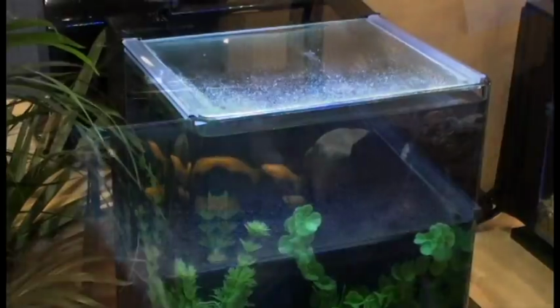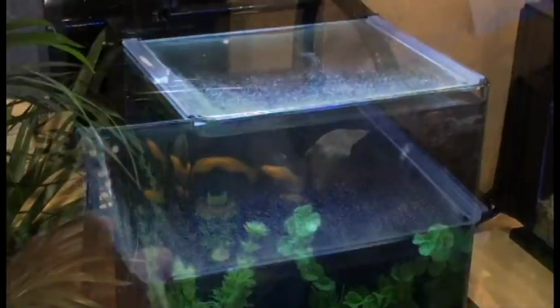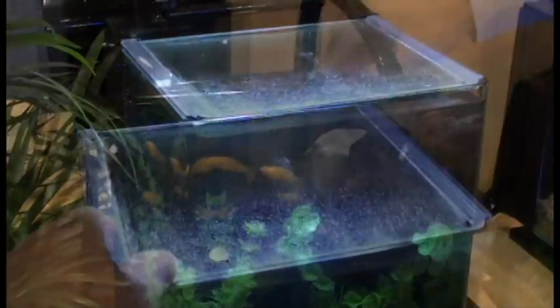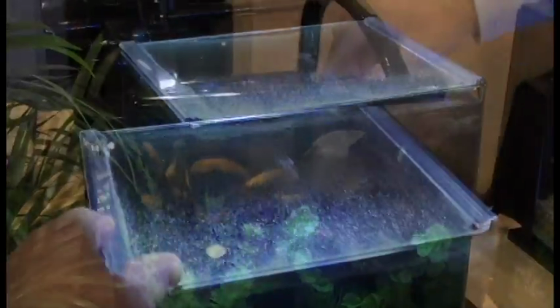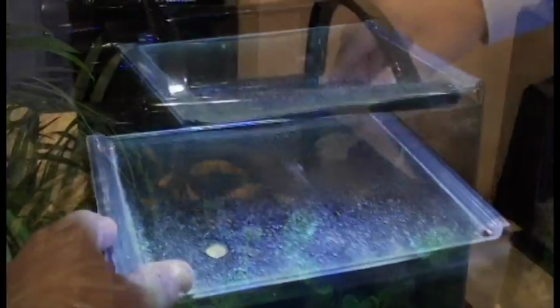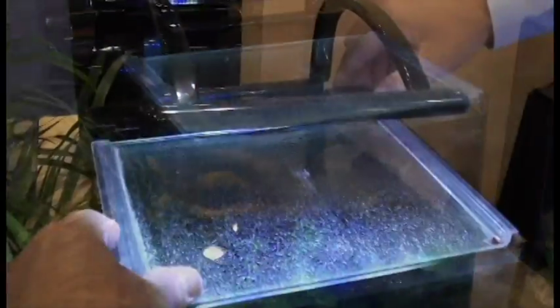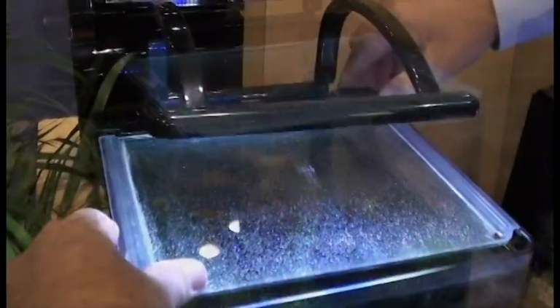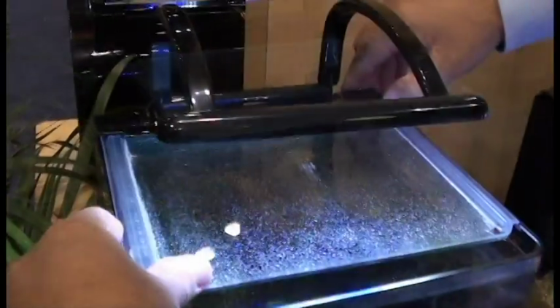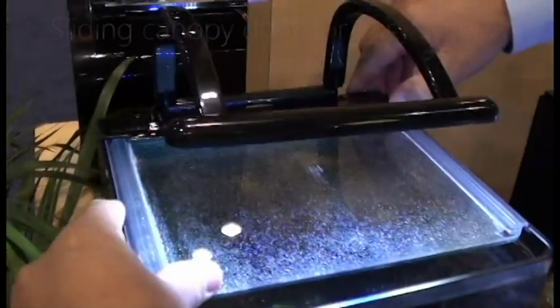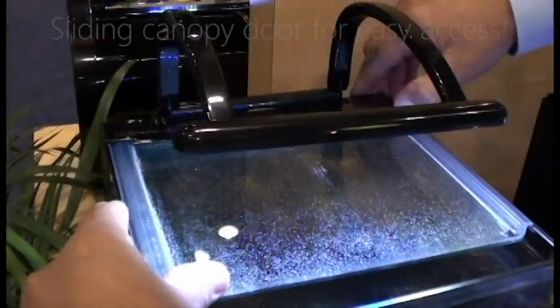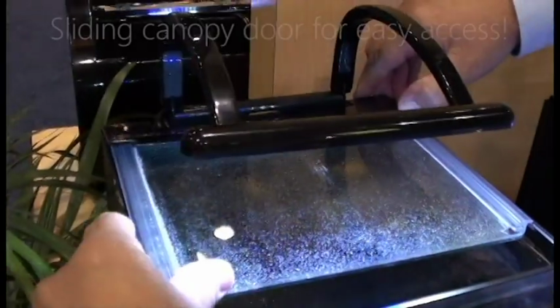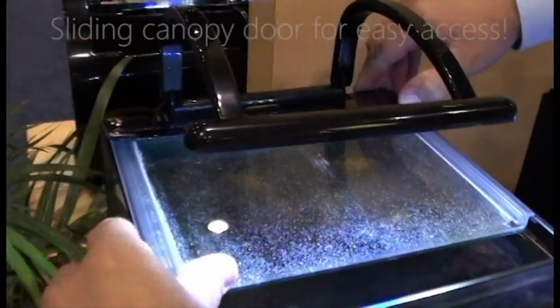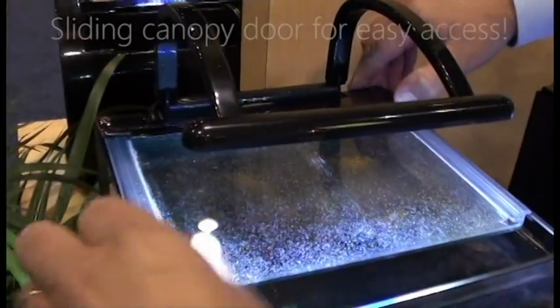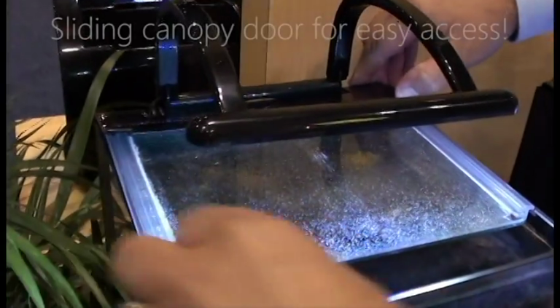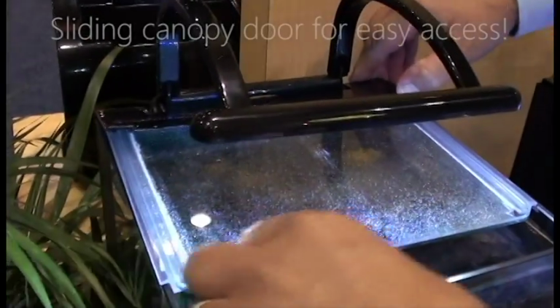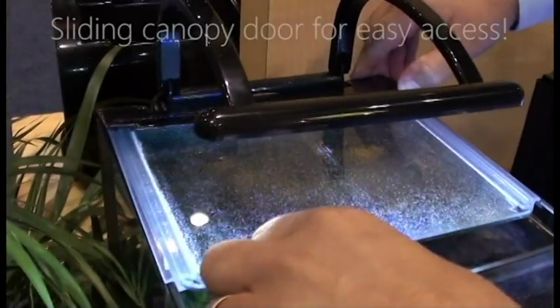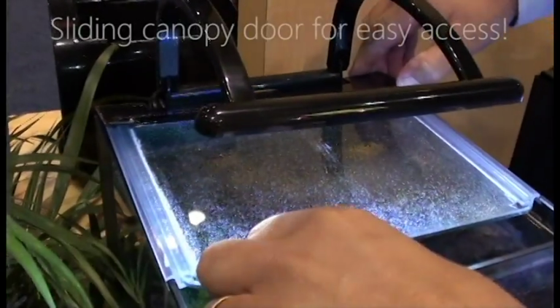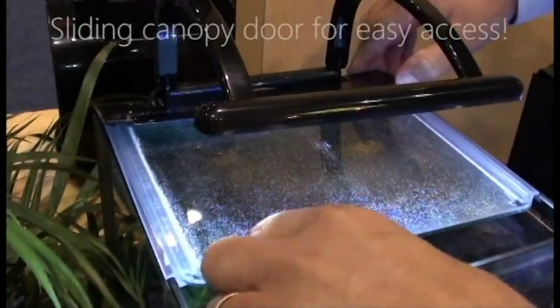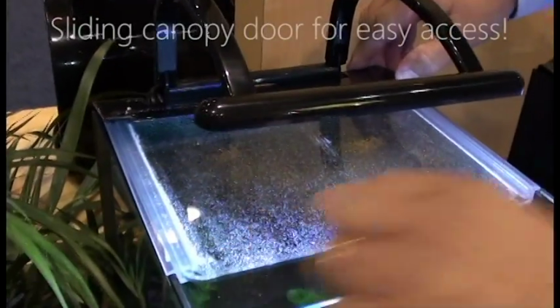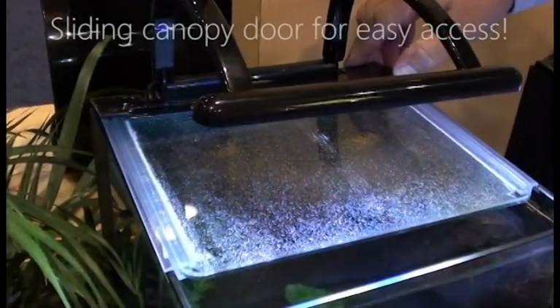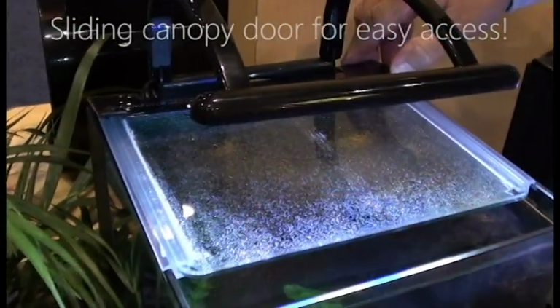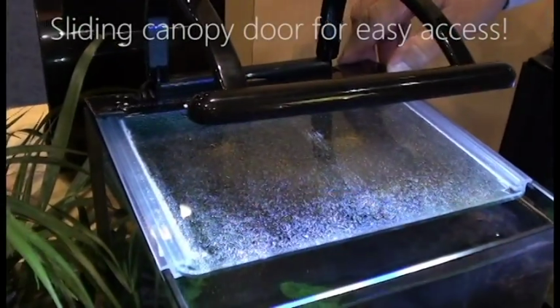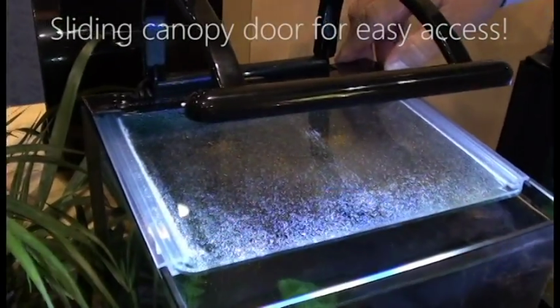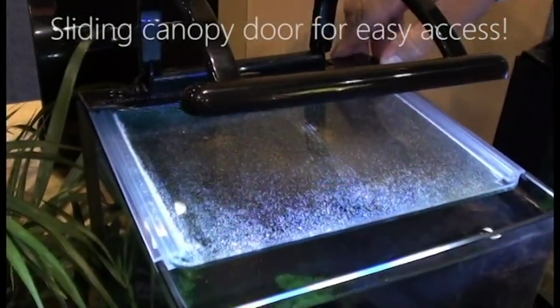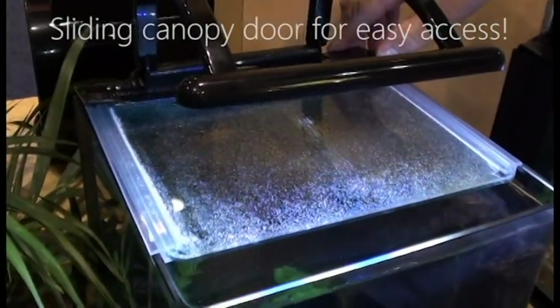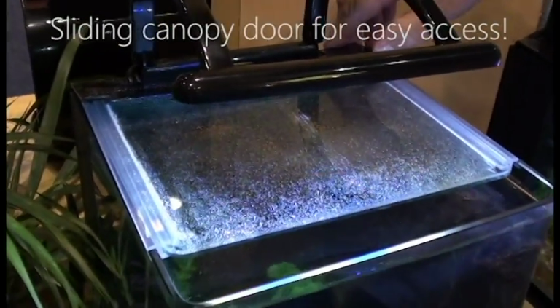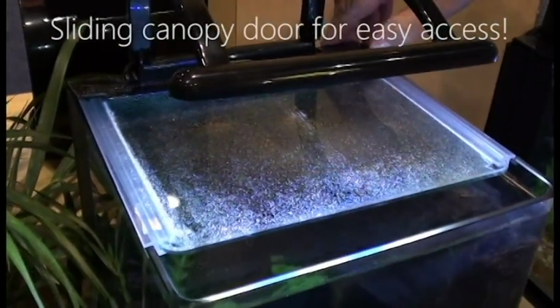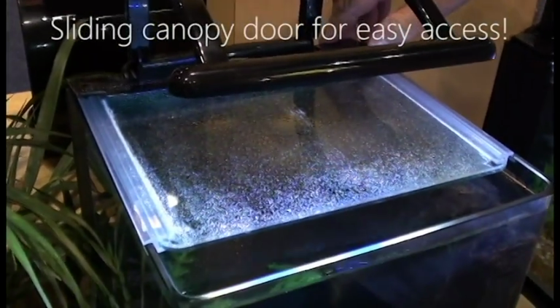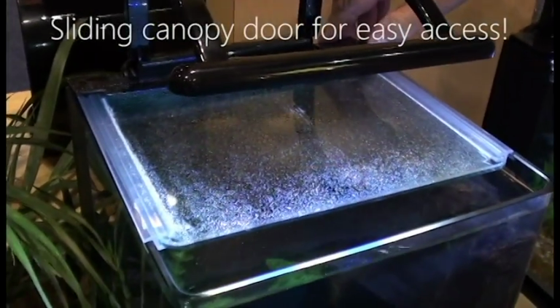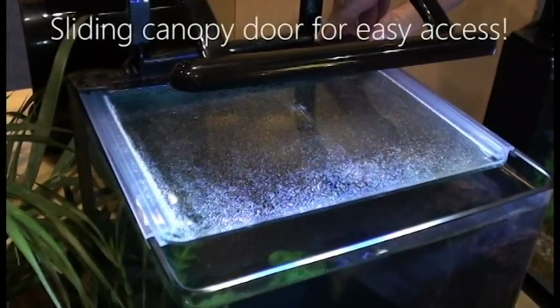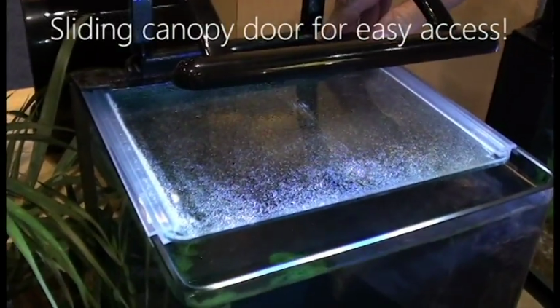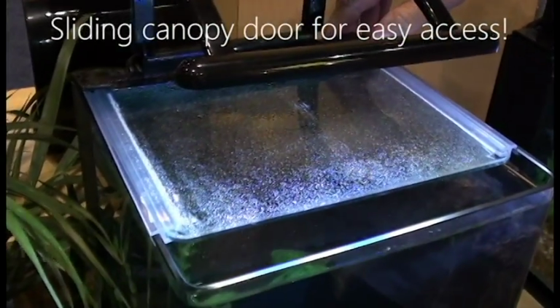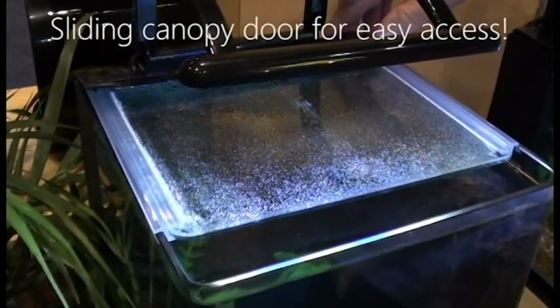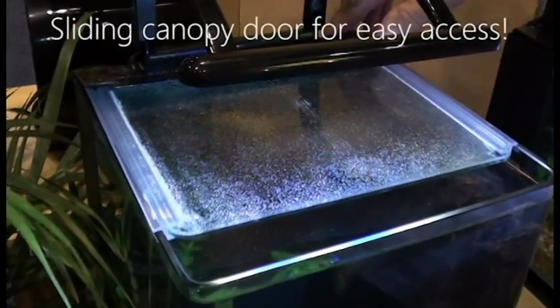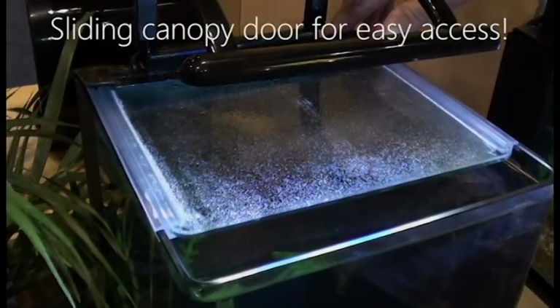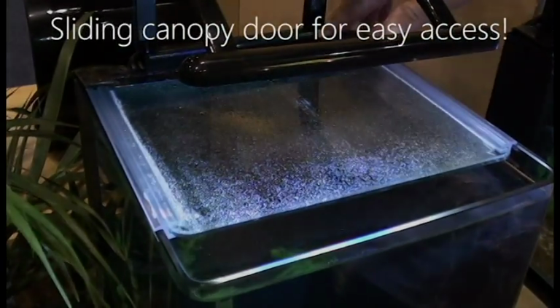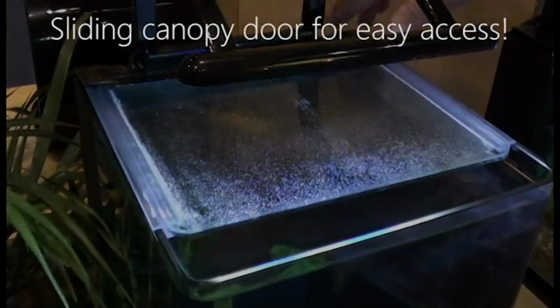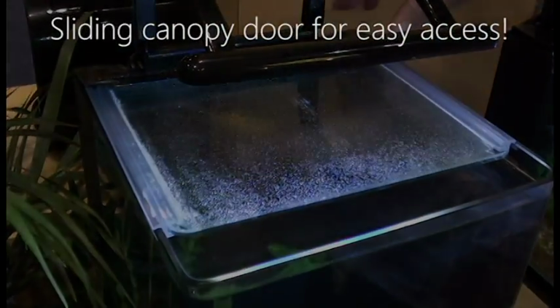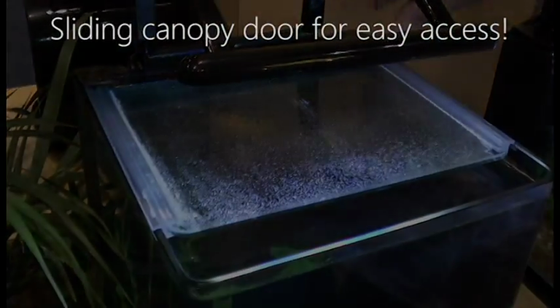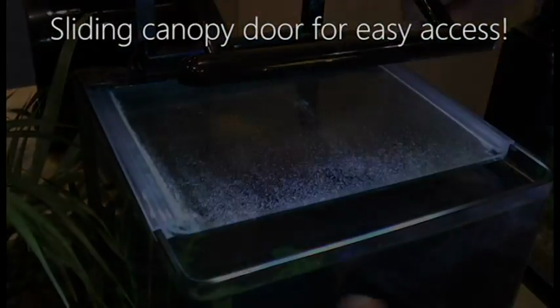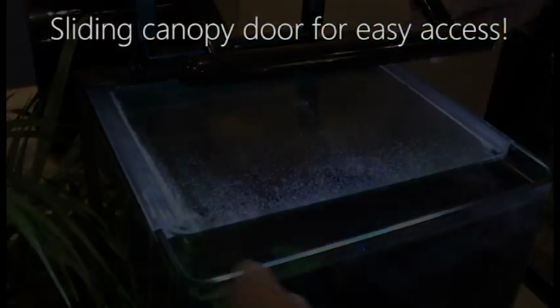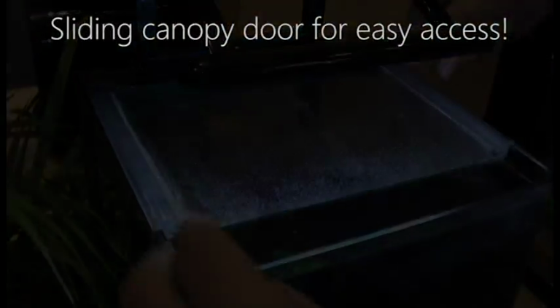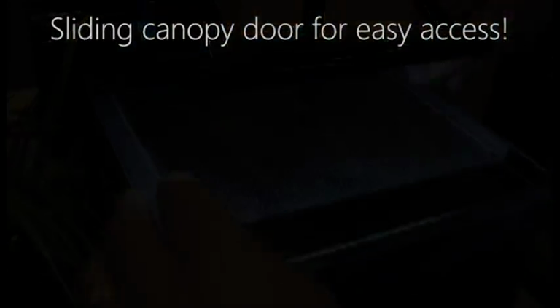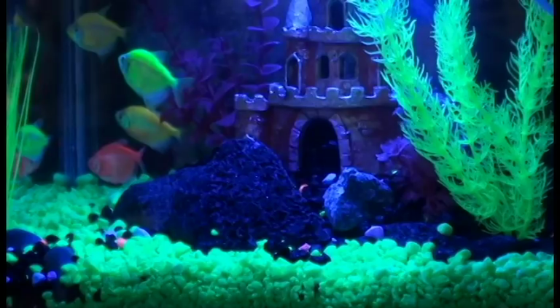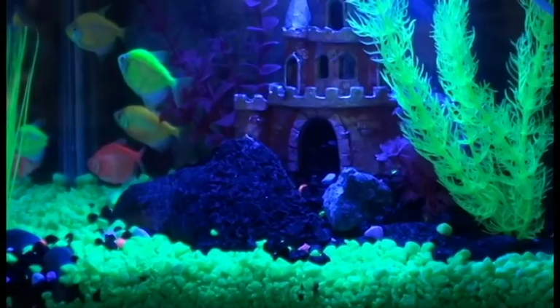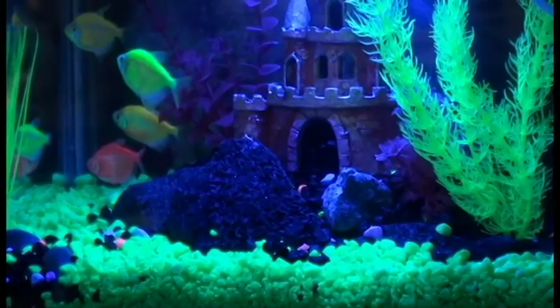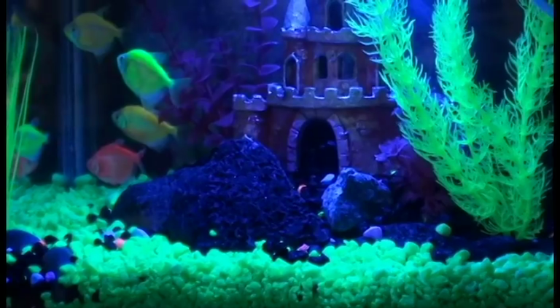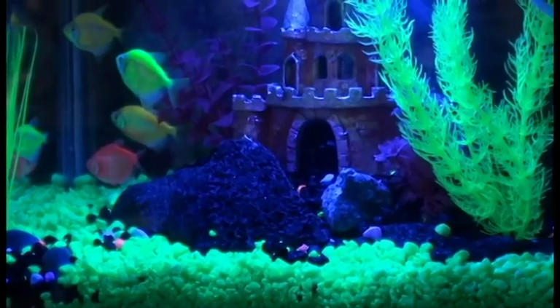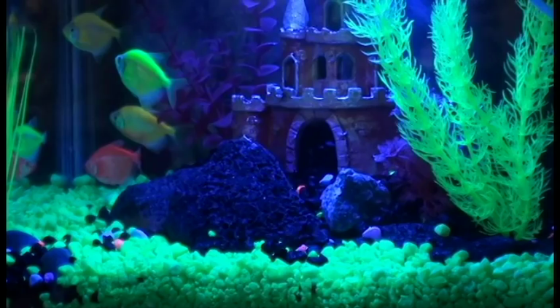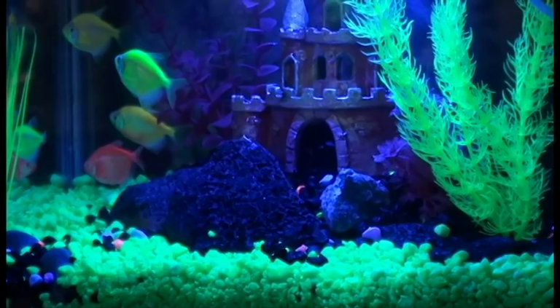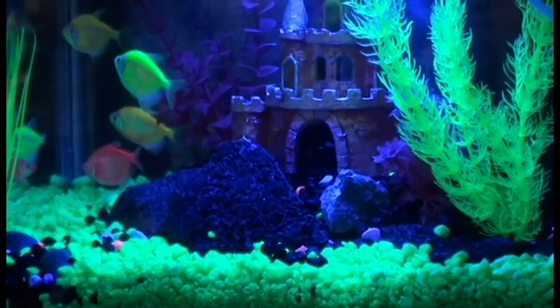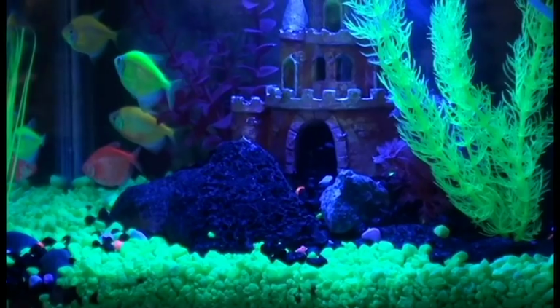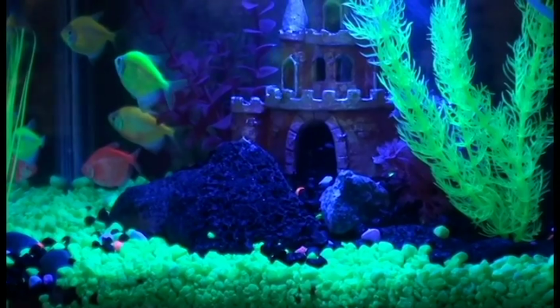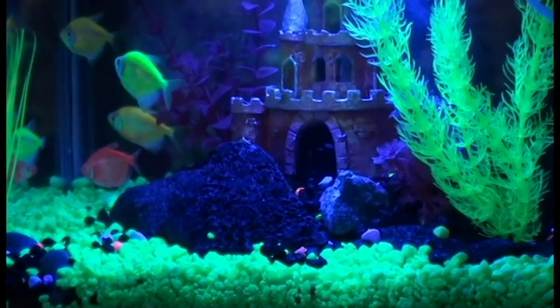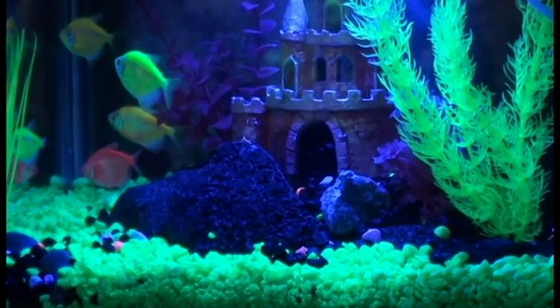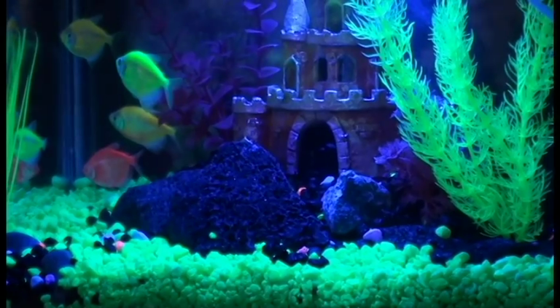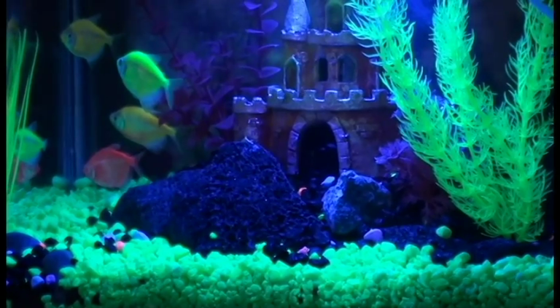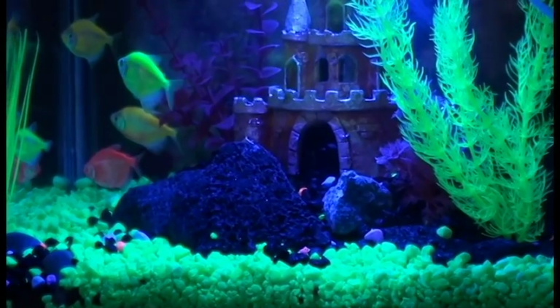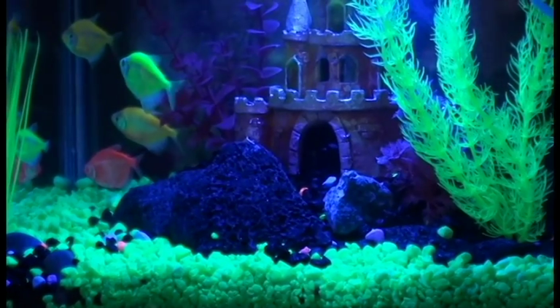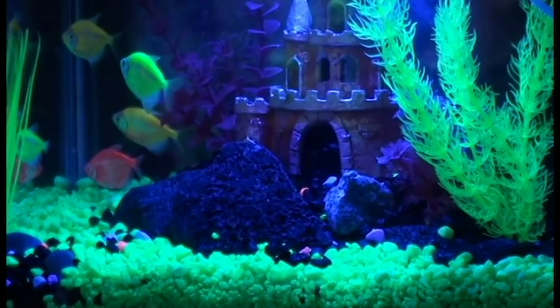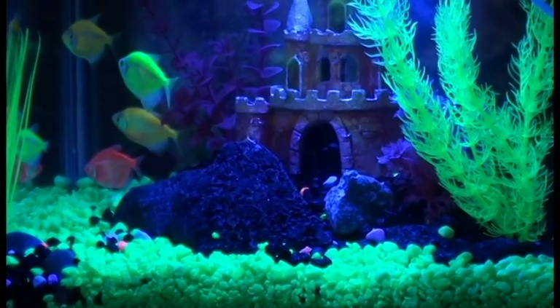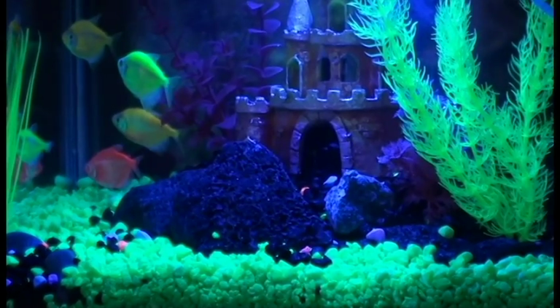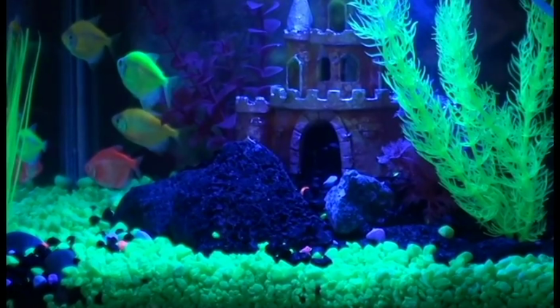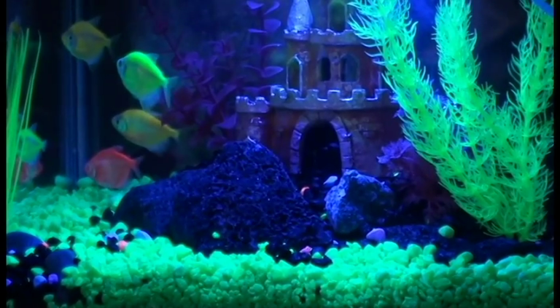The kit features a sliding canopy door for easy feeding and water care. Add GloFish to your tank for a unique aquarium experience.